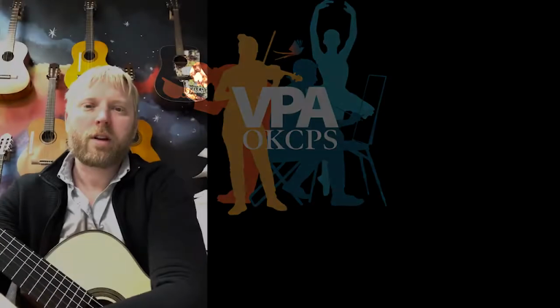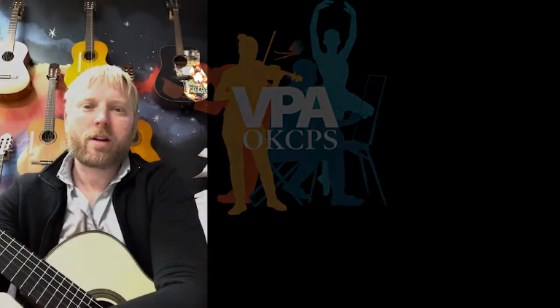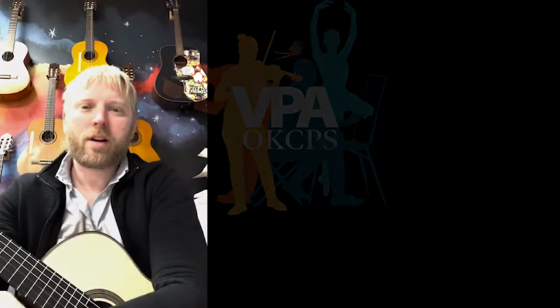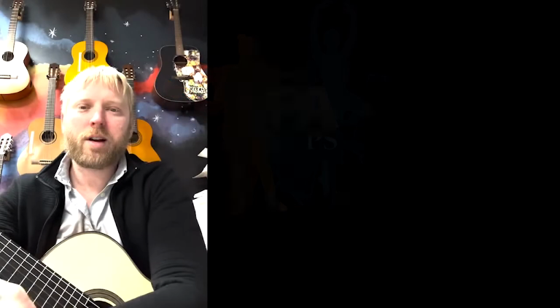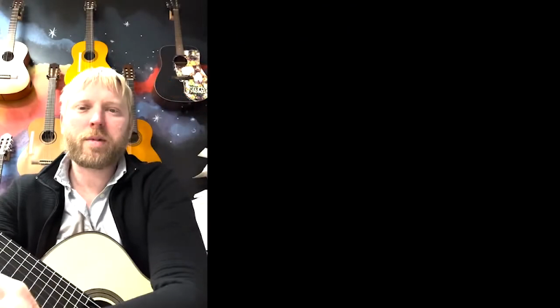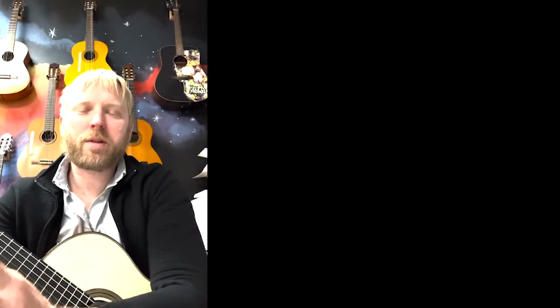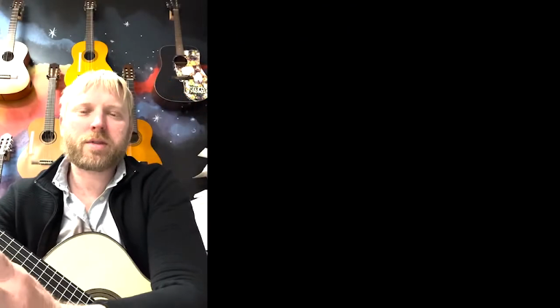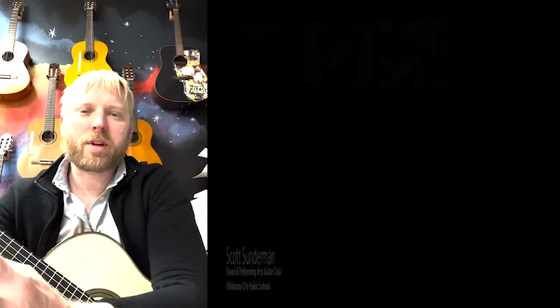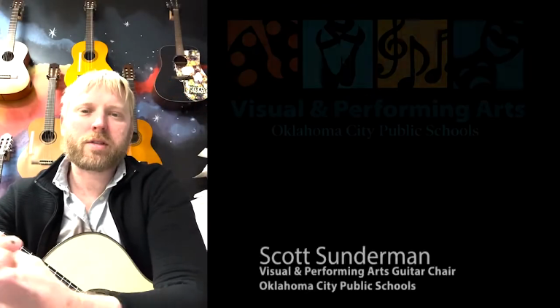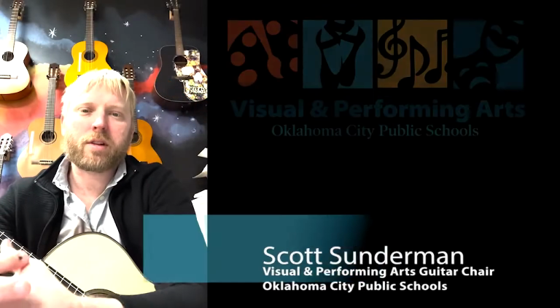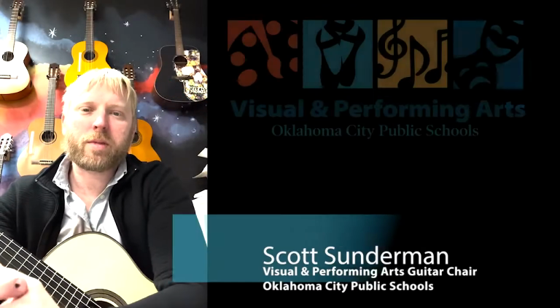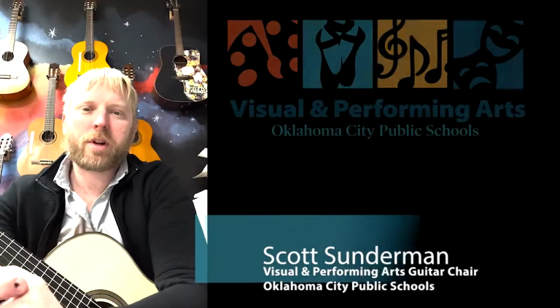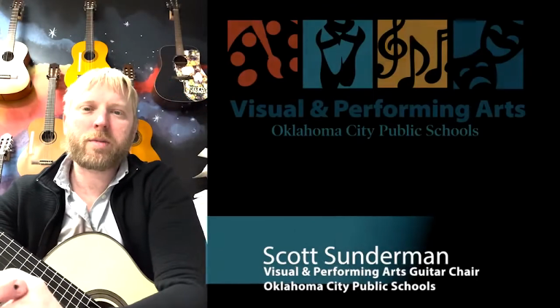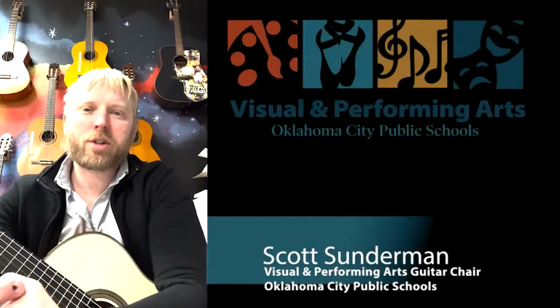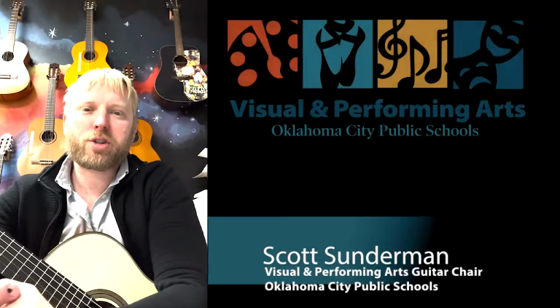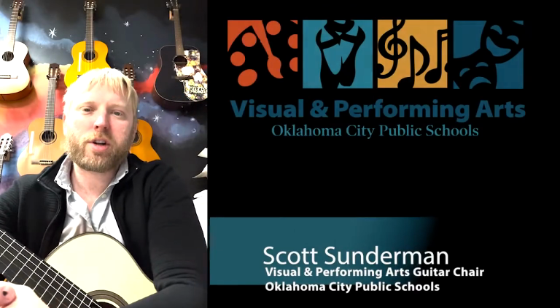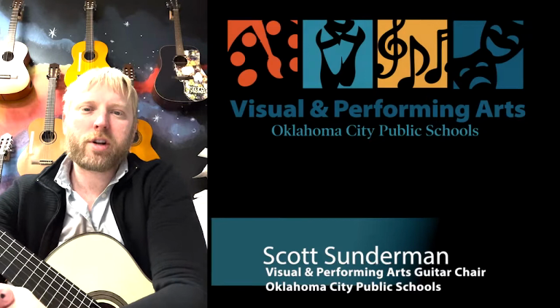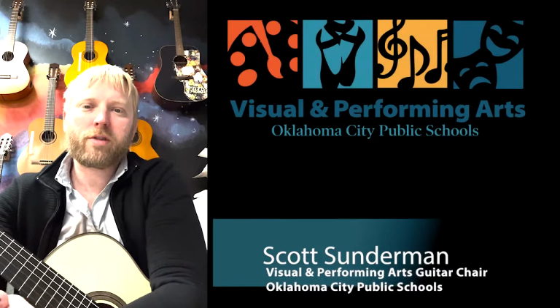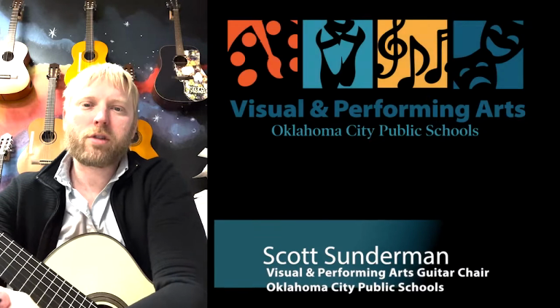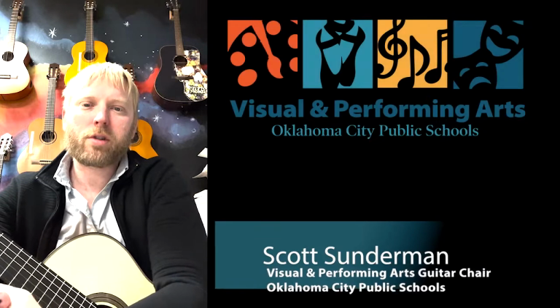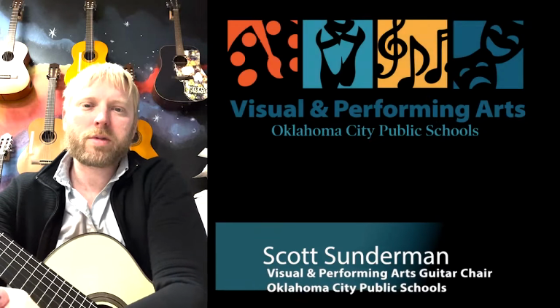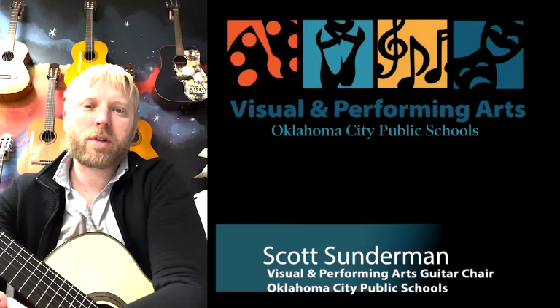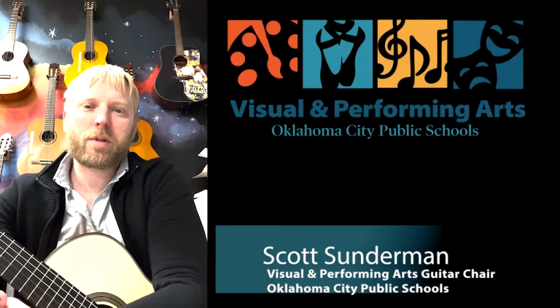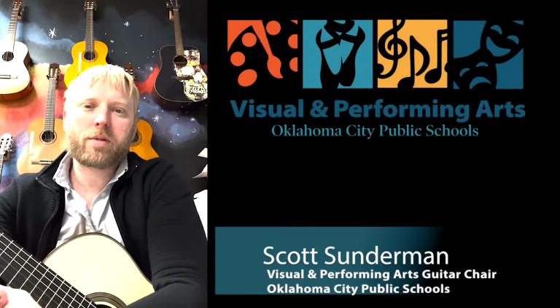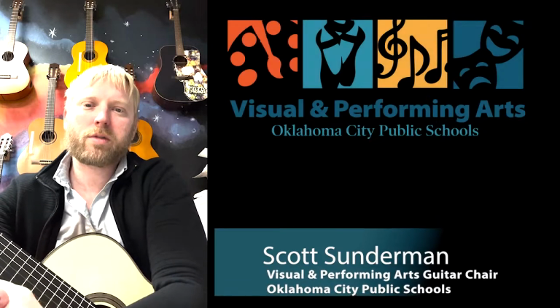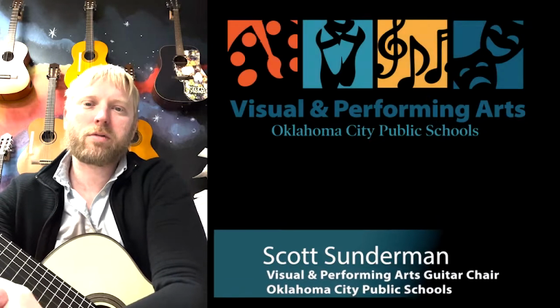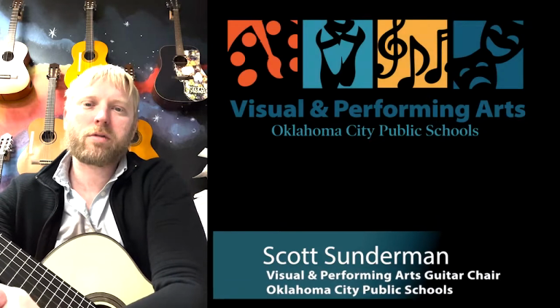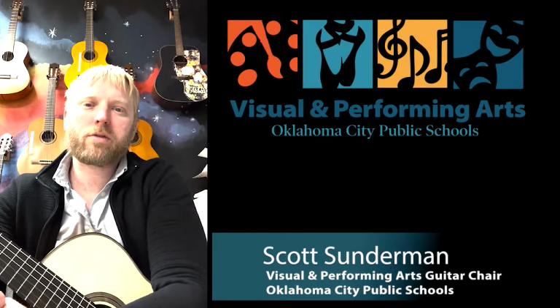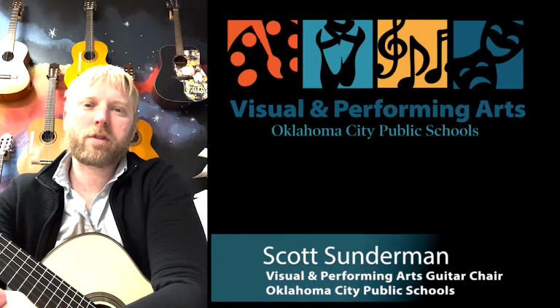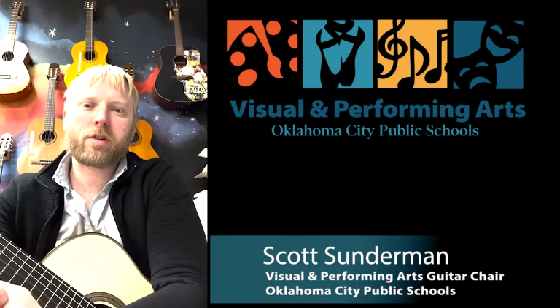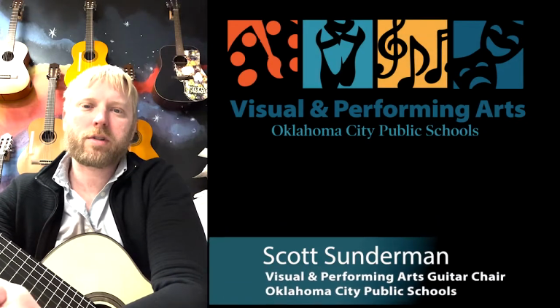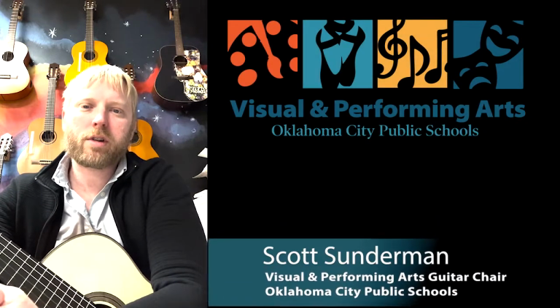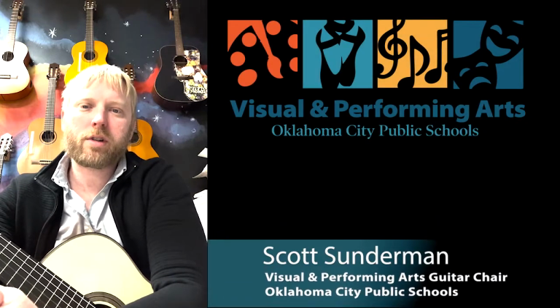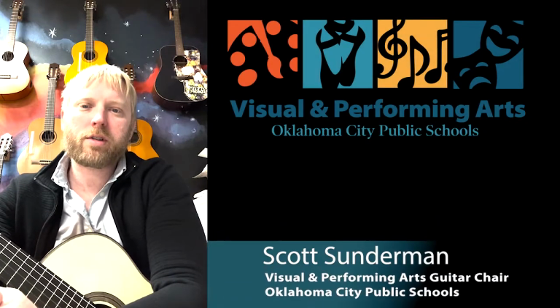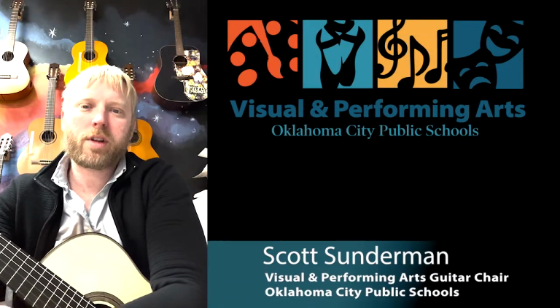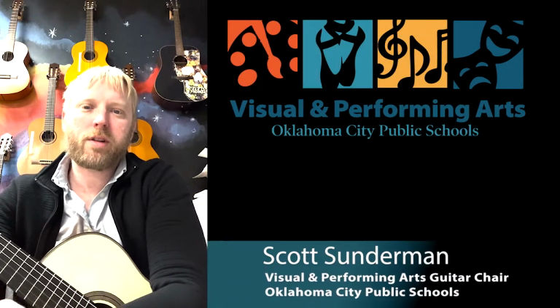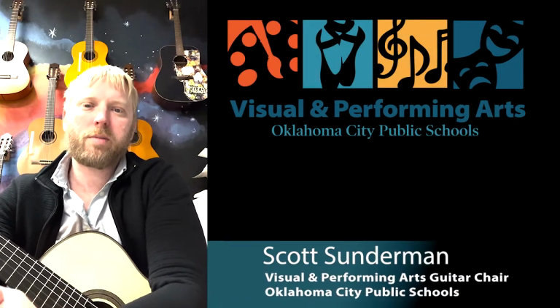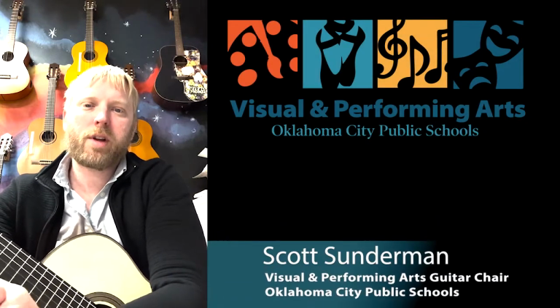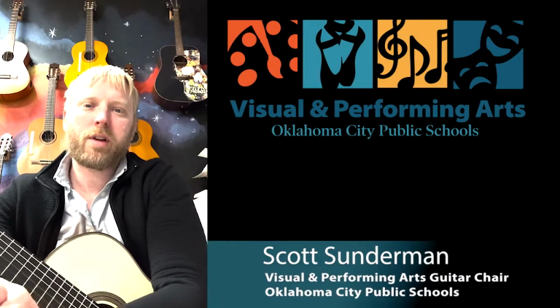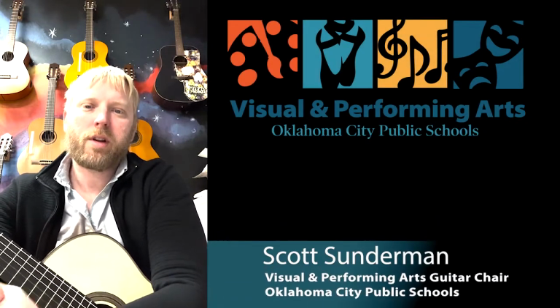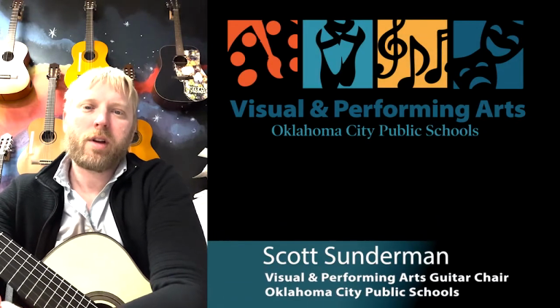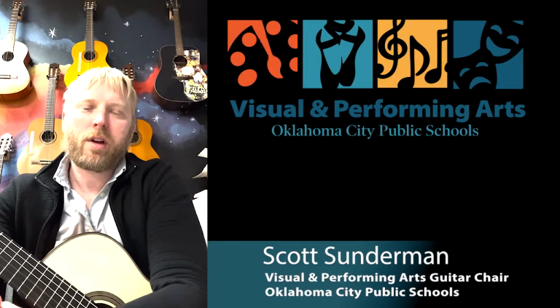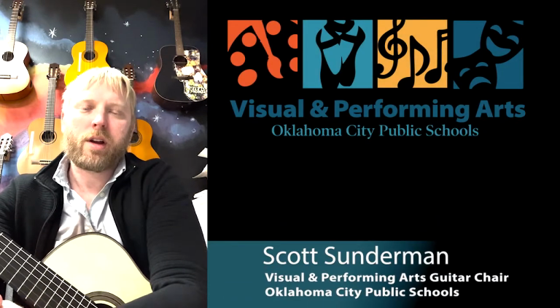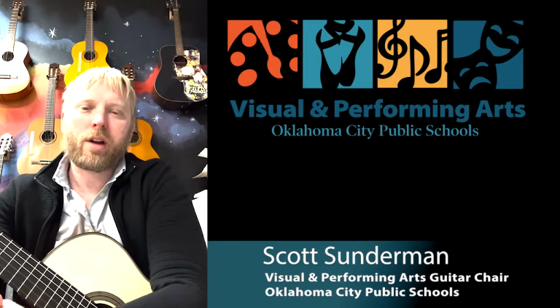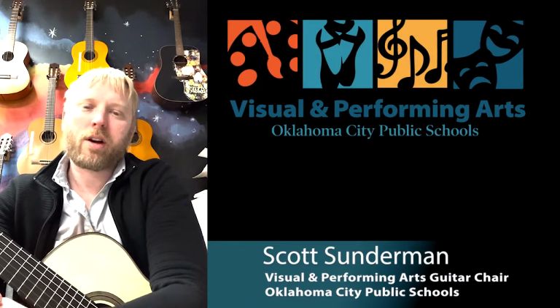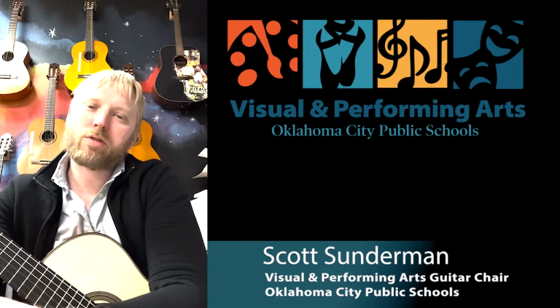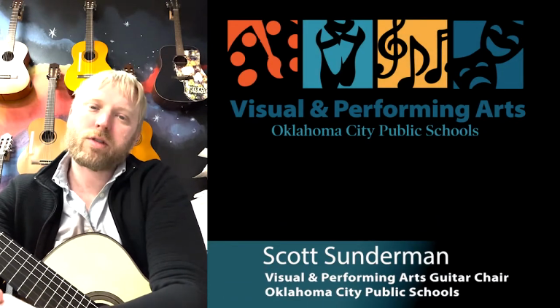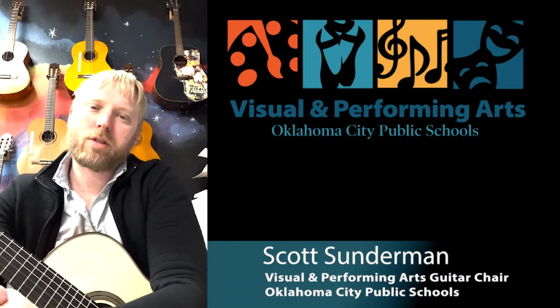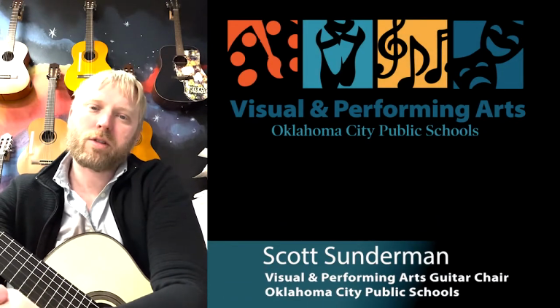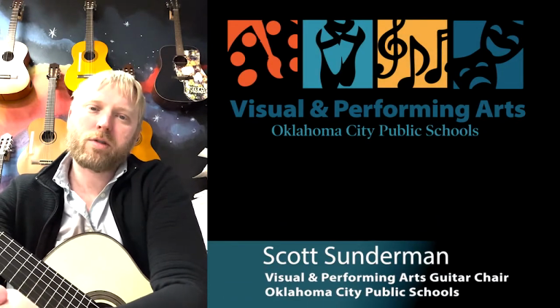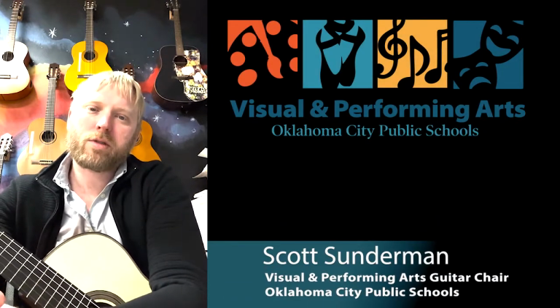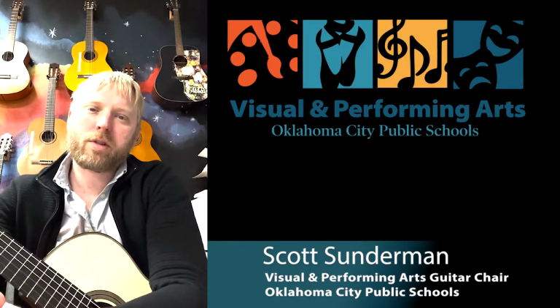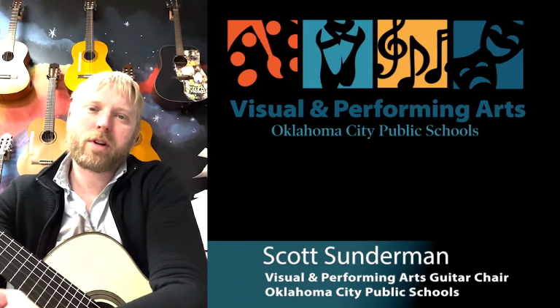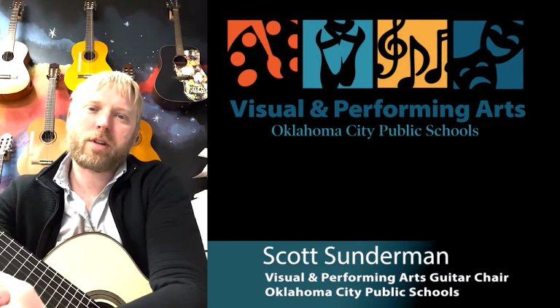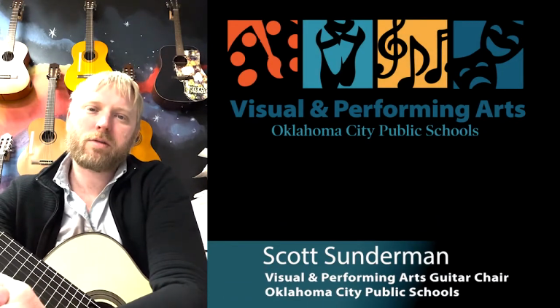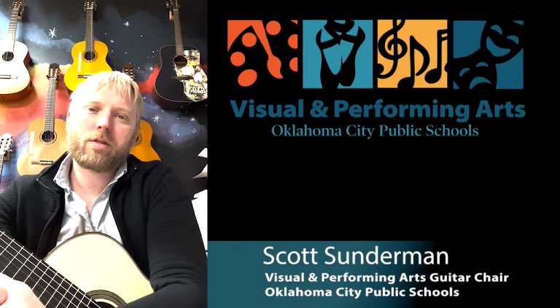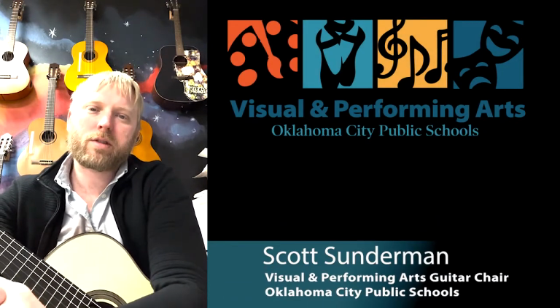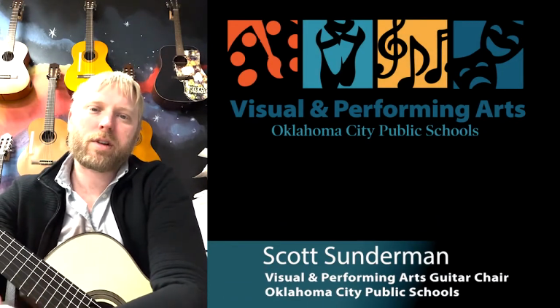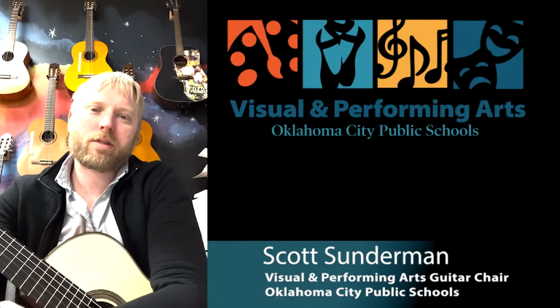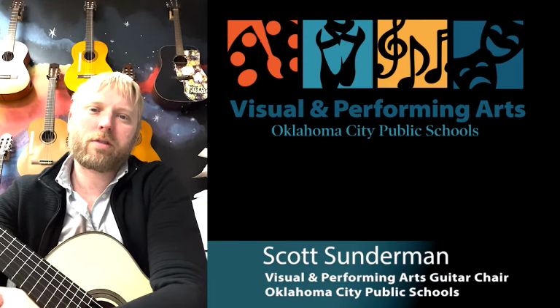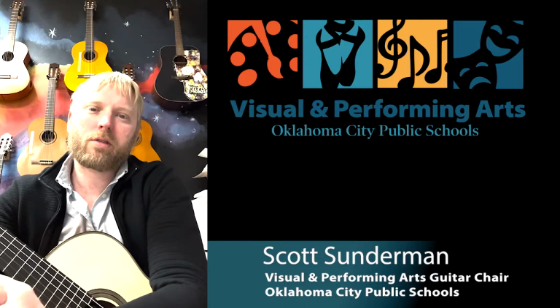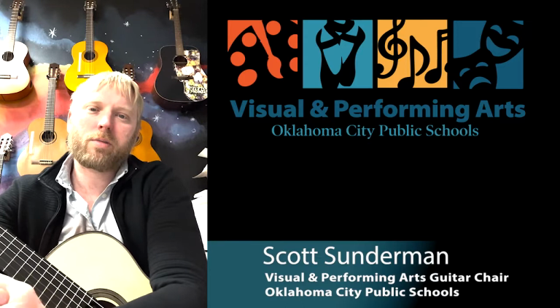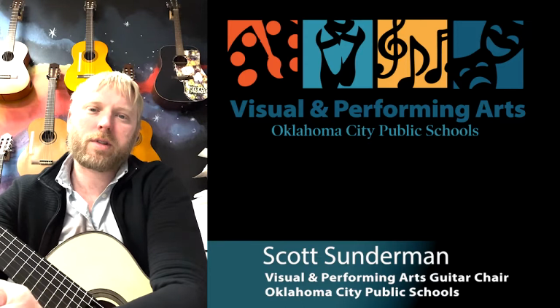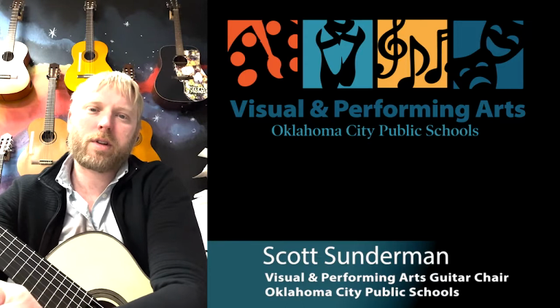Hi, my name is Scott Sunderman. I'm the chair for Oklahoma City Public Schools for the guitar team, and I also teach at U.S. Grant High School on the south side of Oklahoma City.